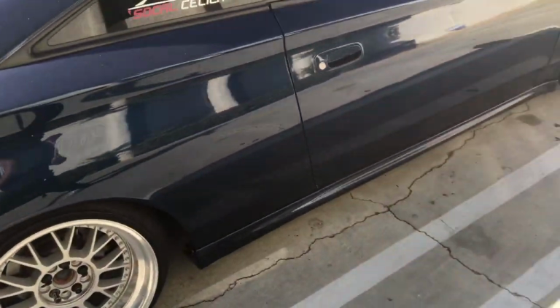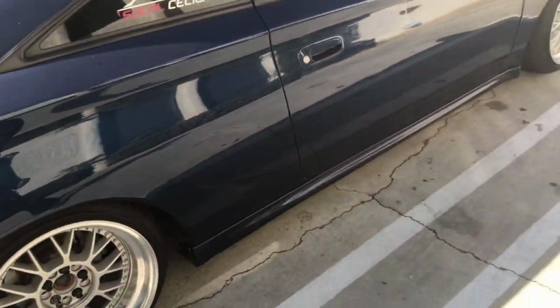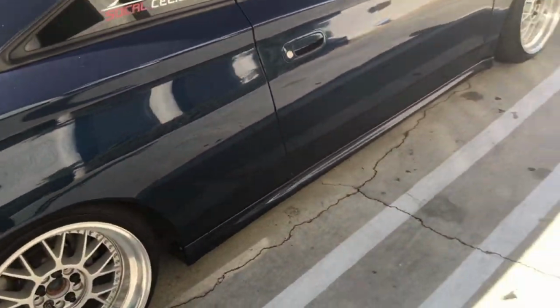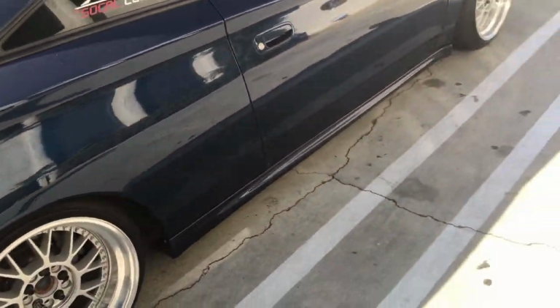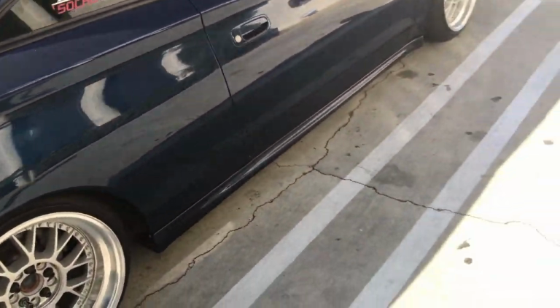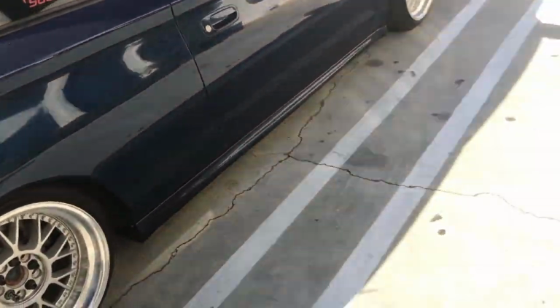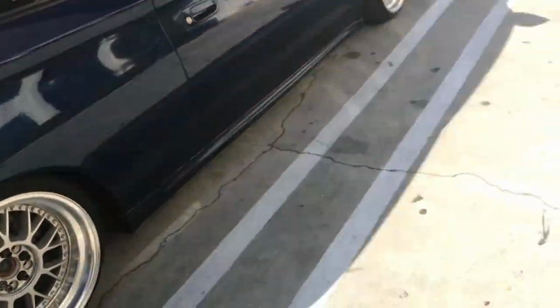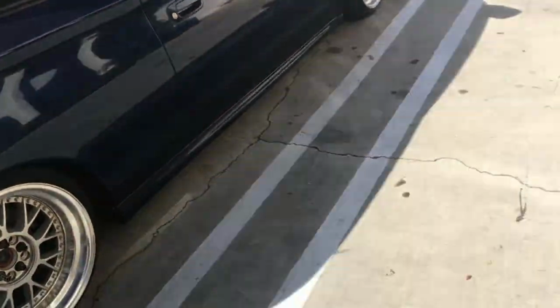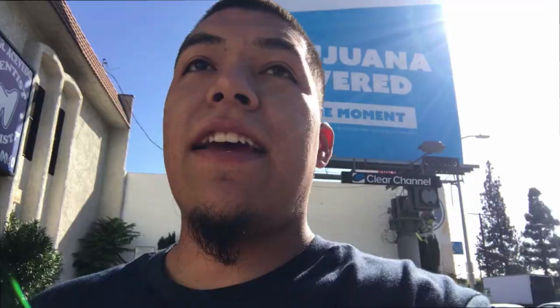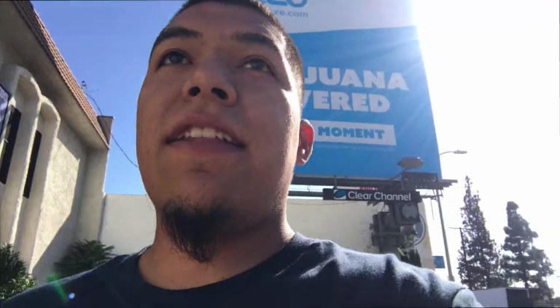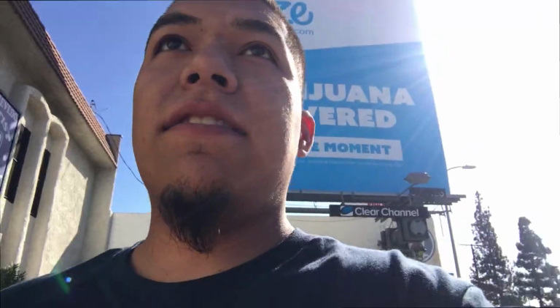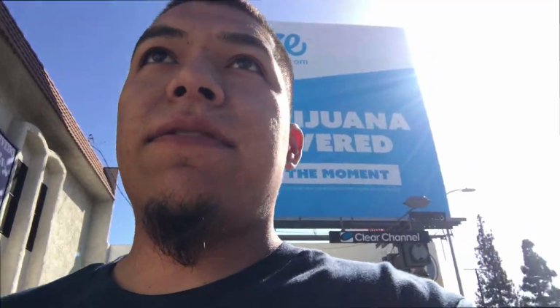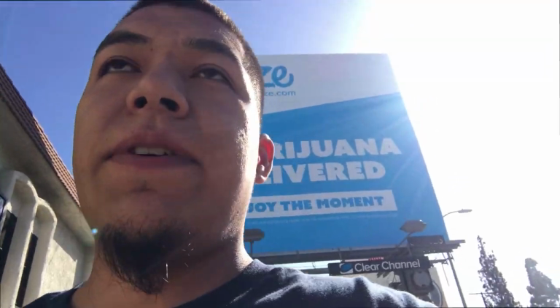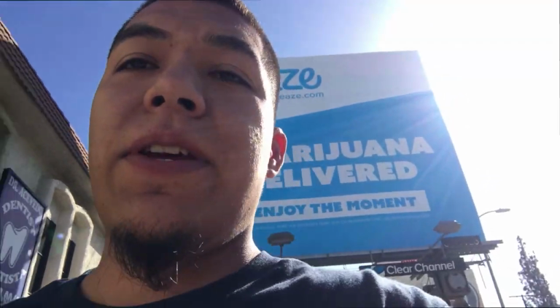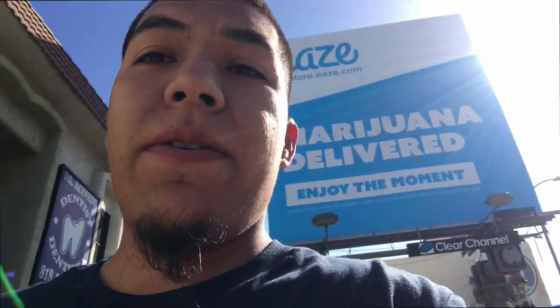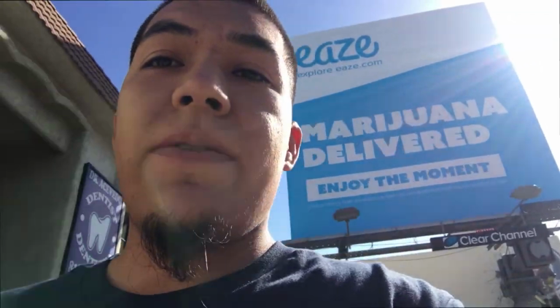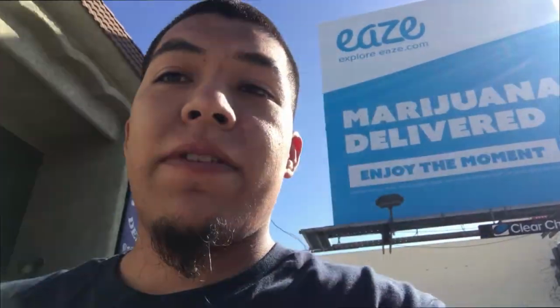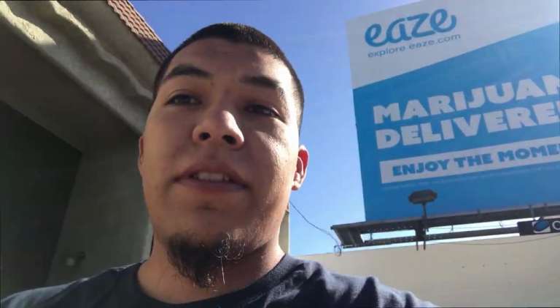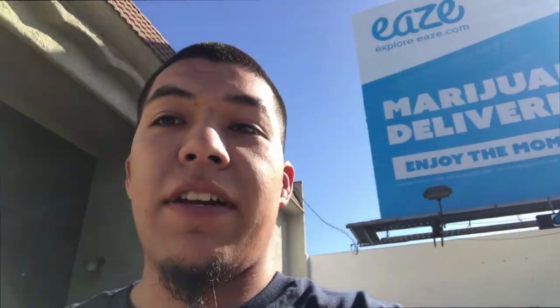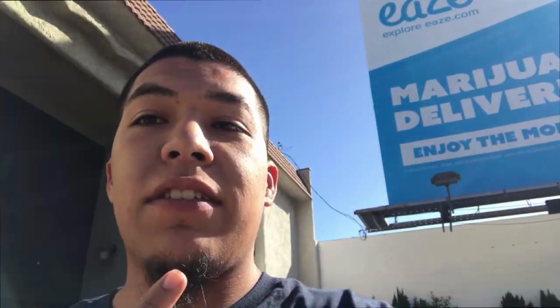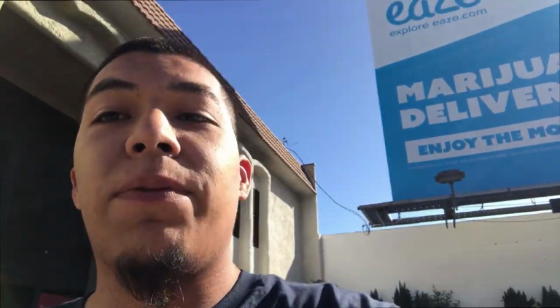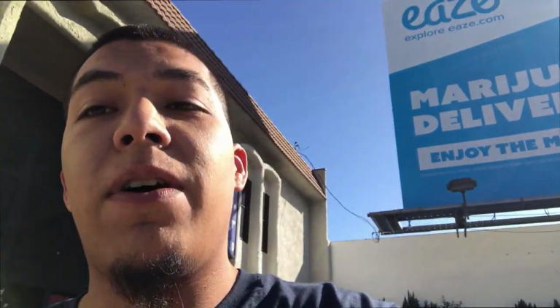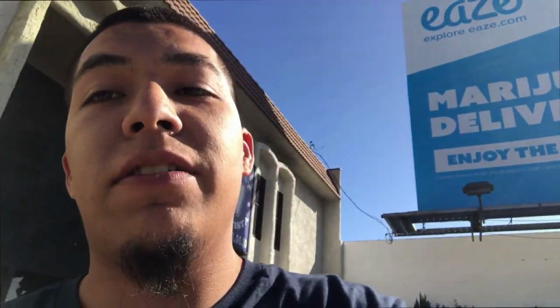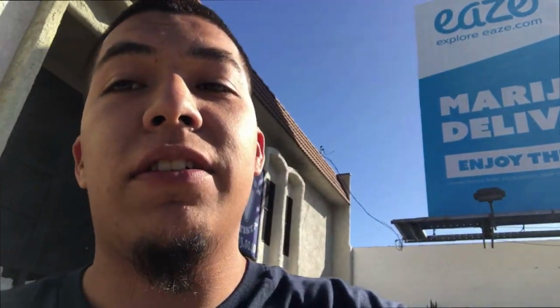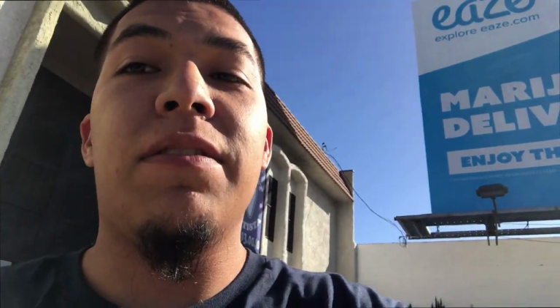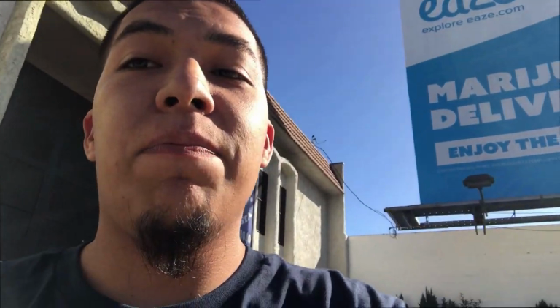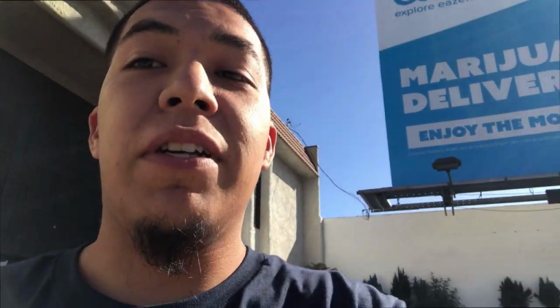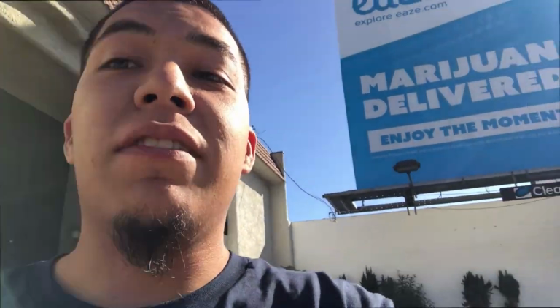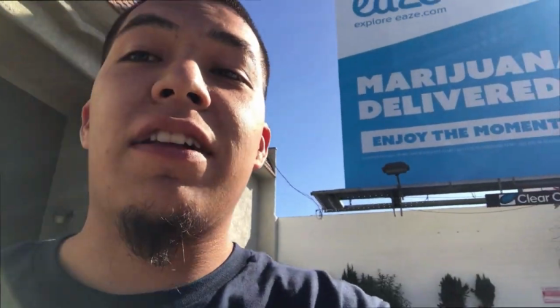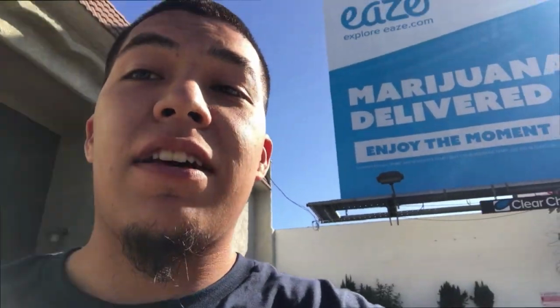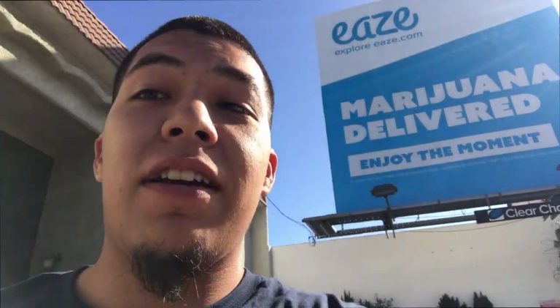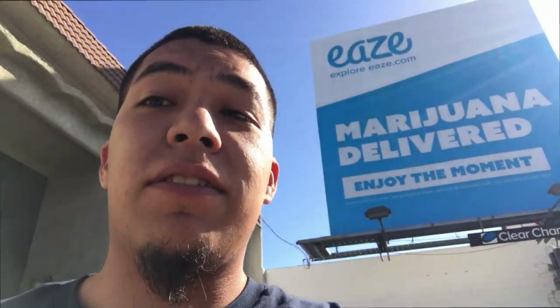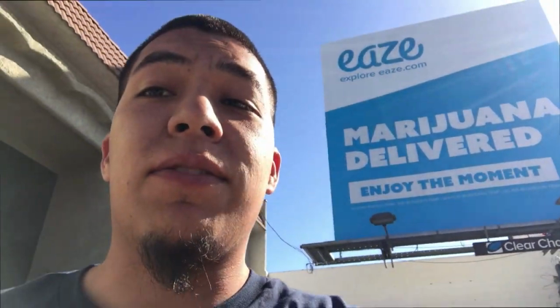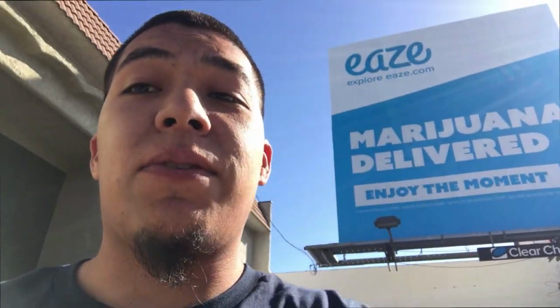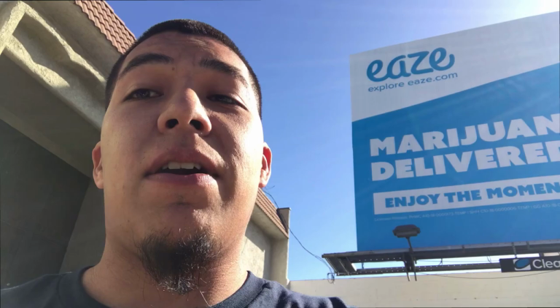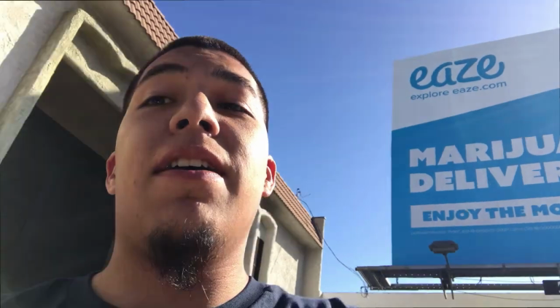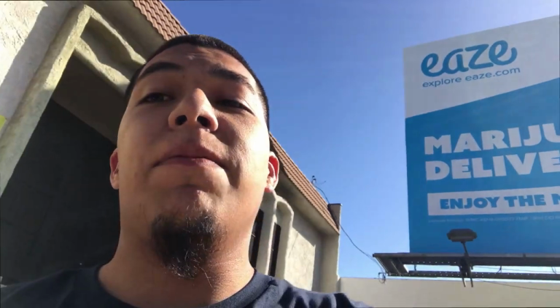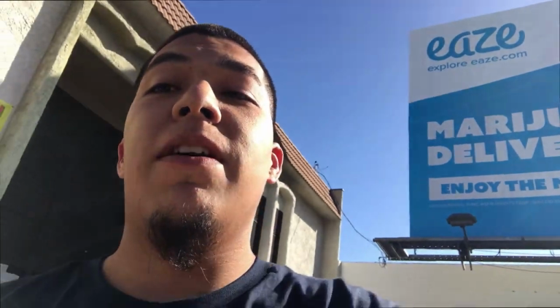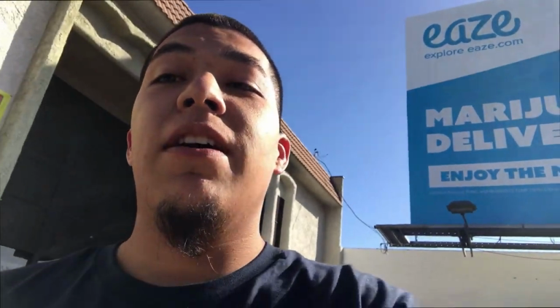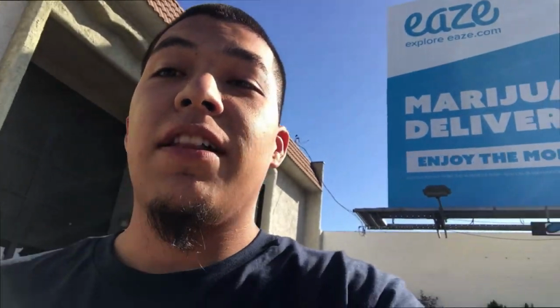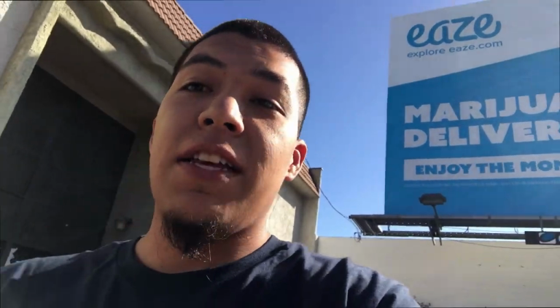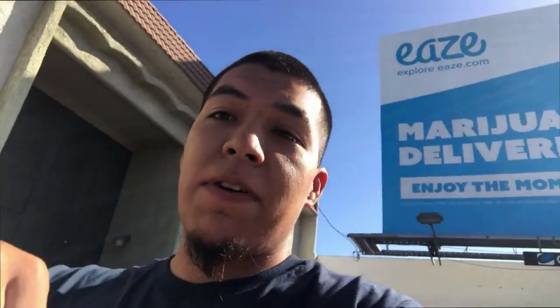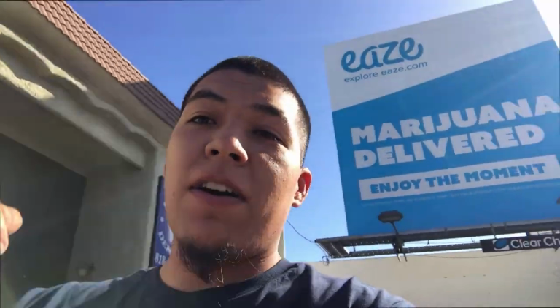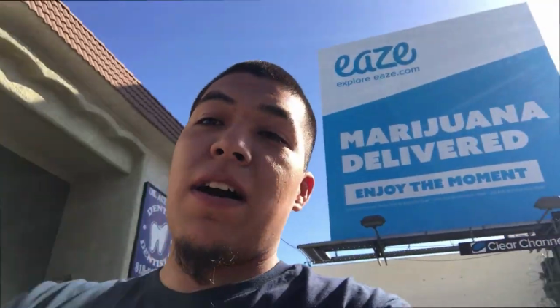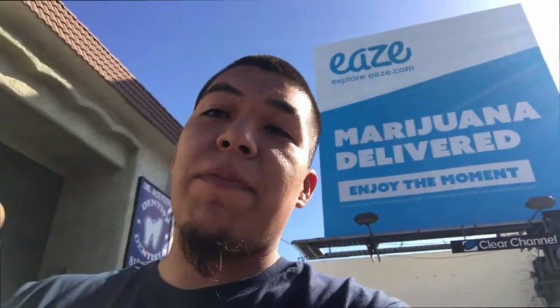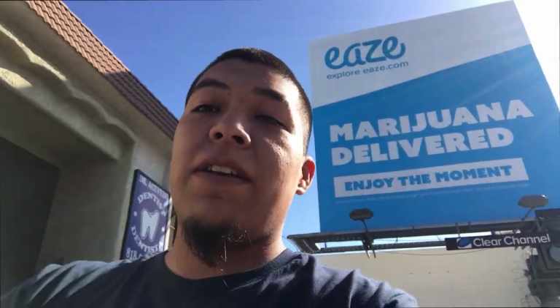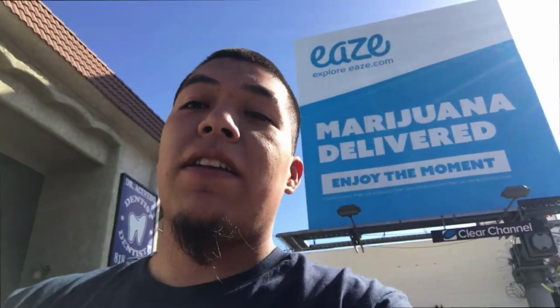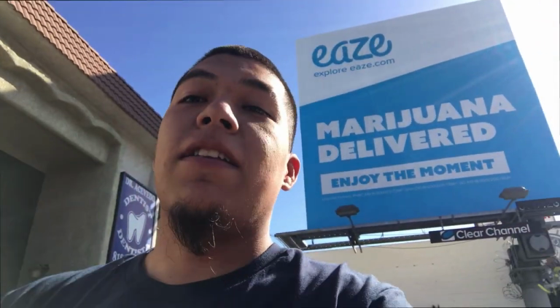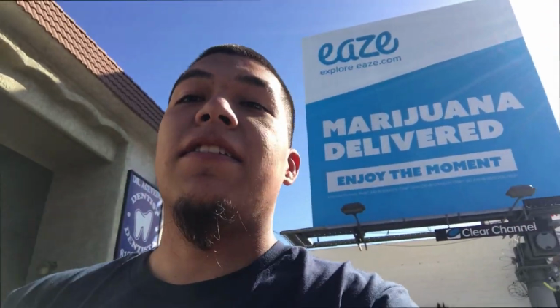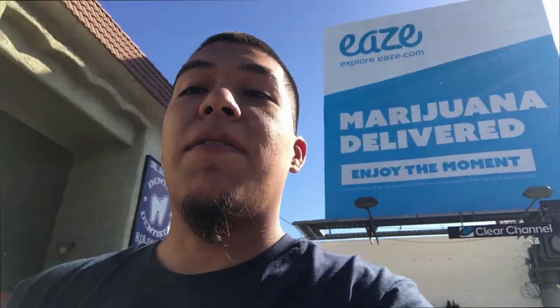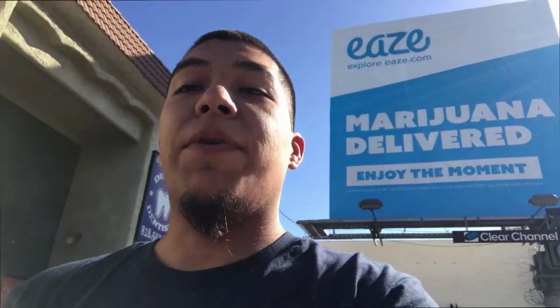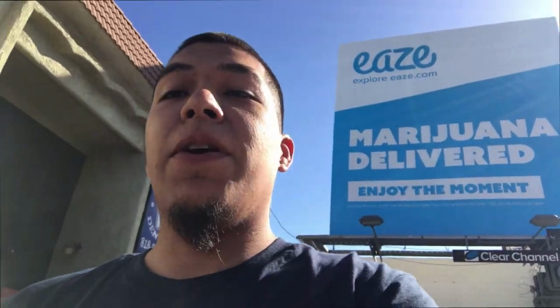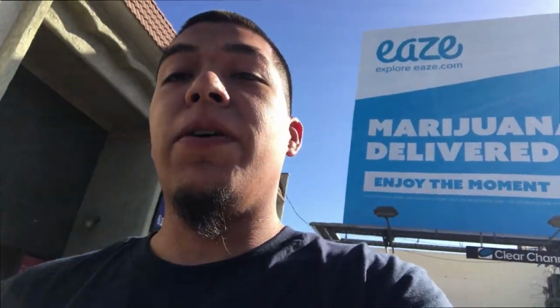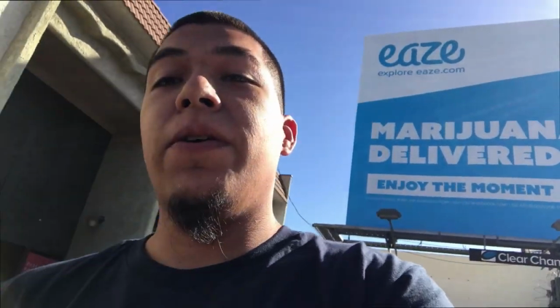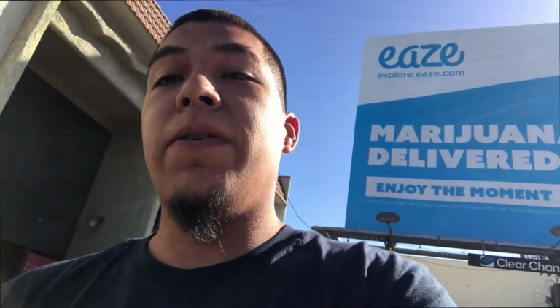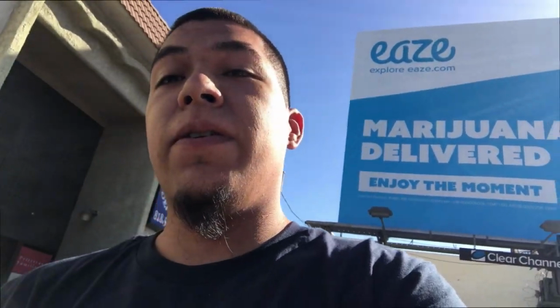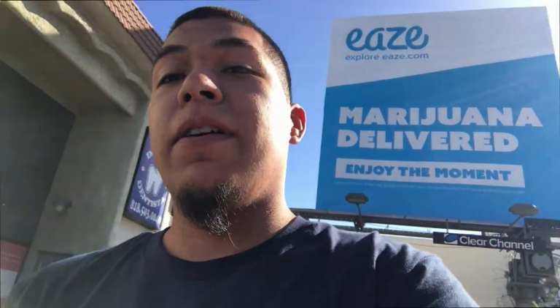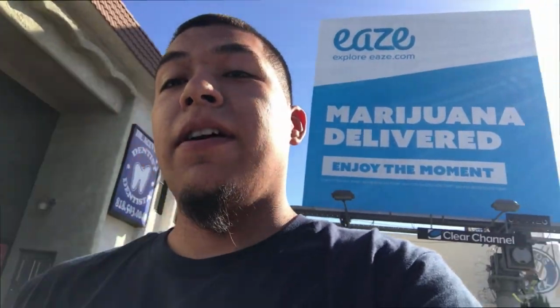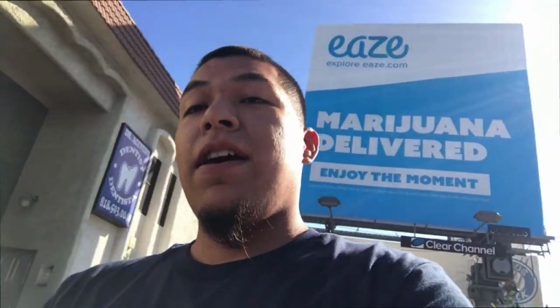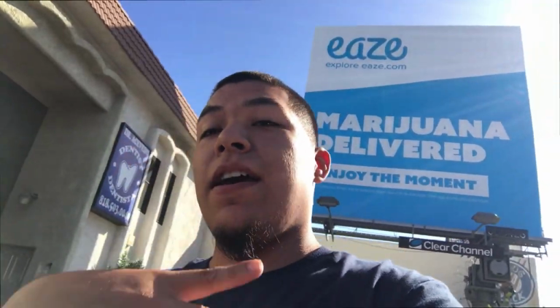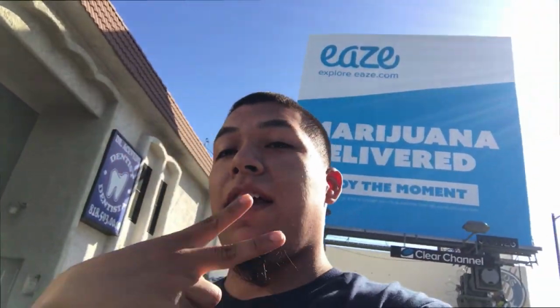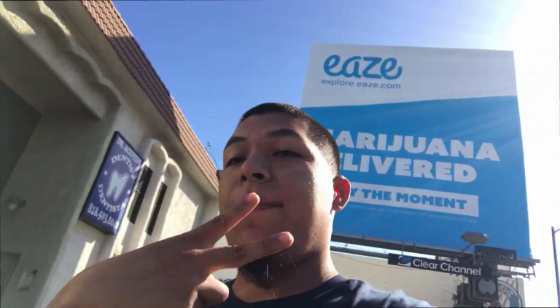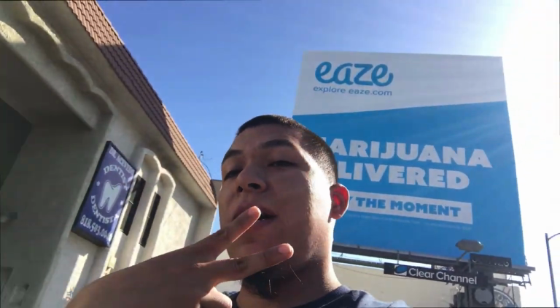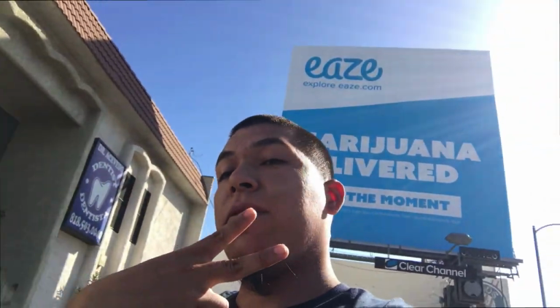That ends the video. Thanks for watching — please like, subscribe, and leave a comment down below.